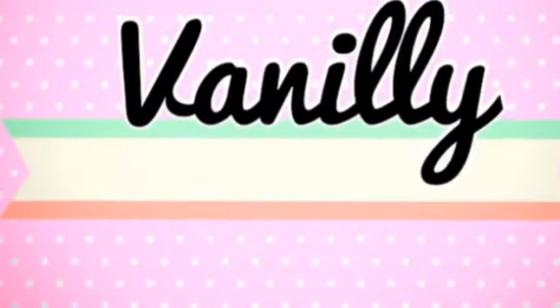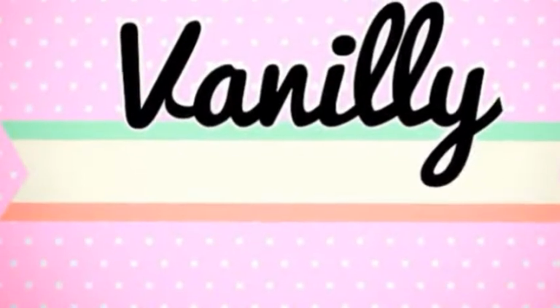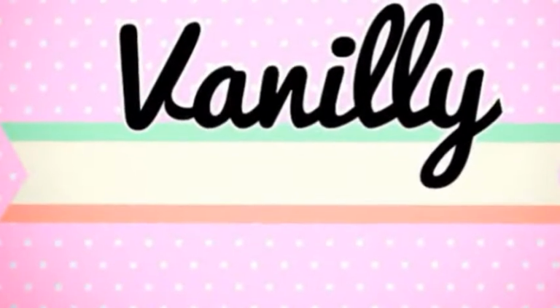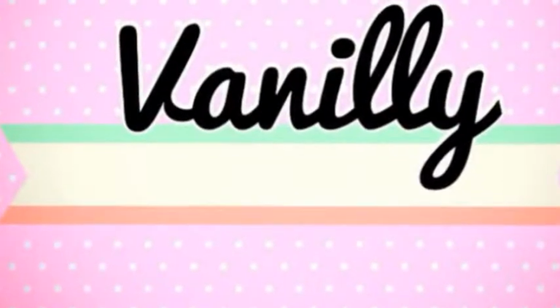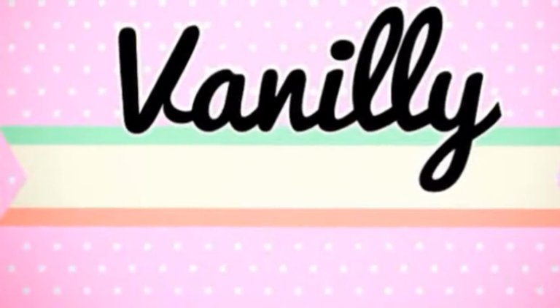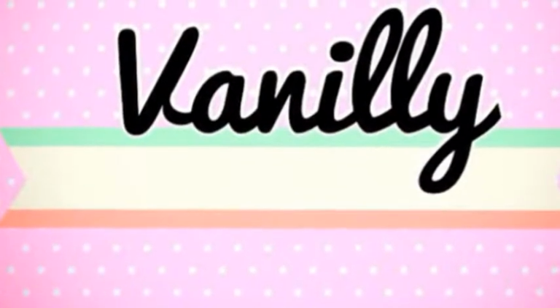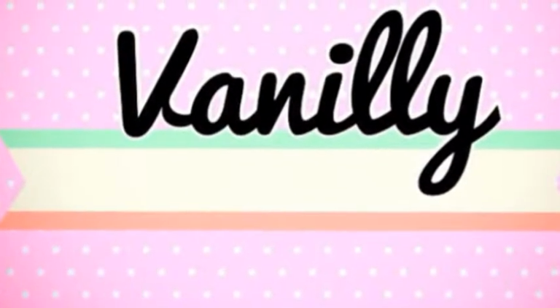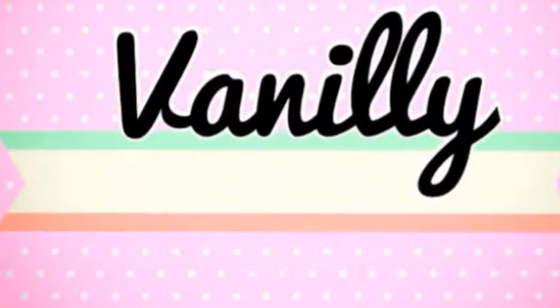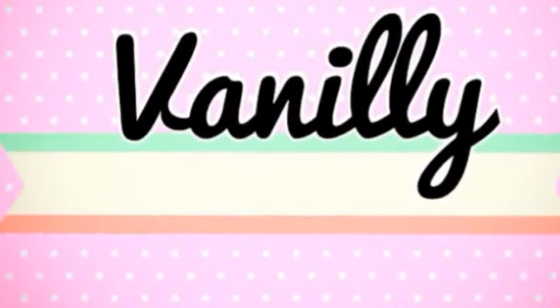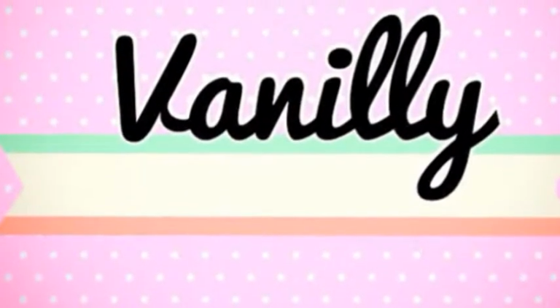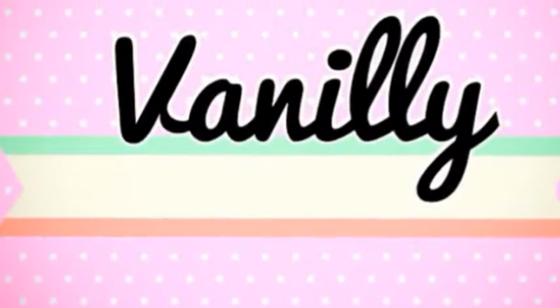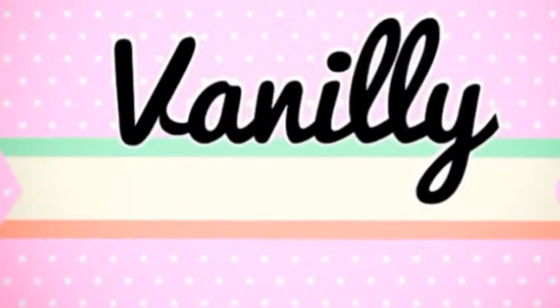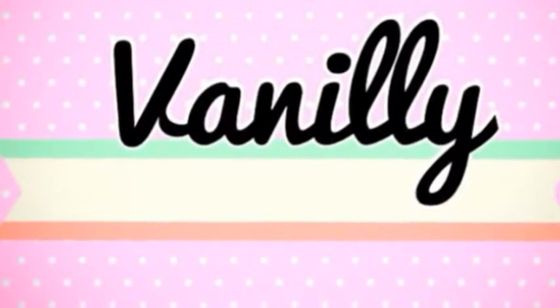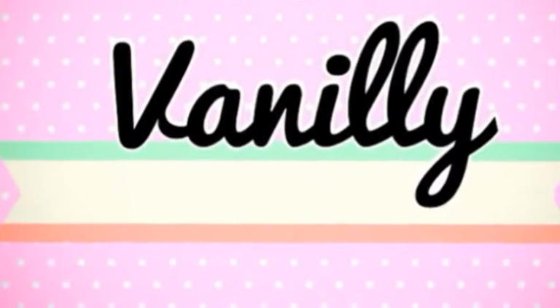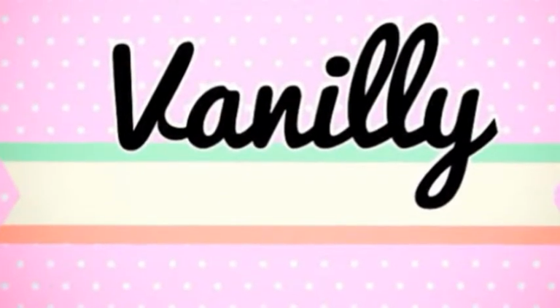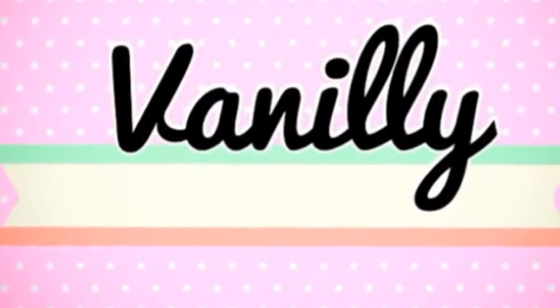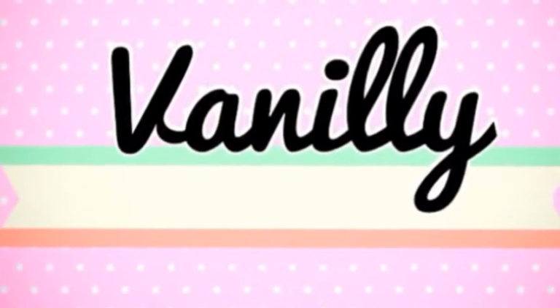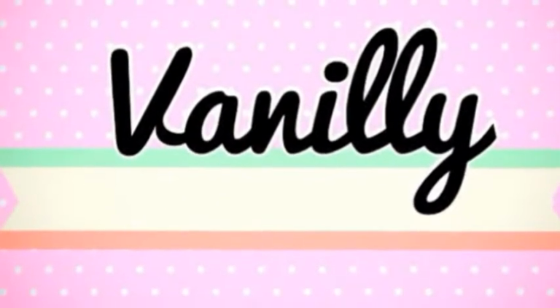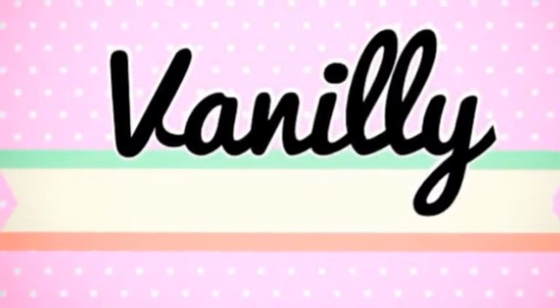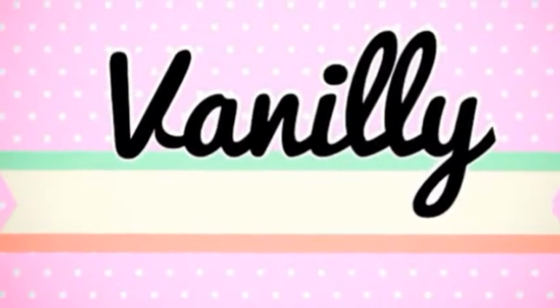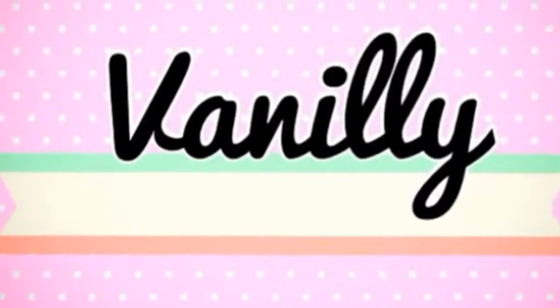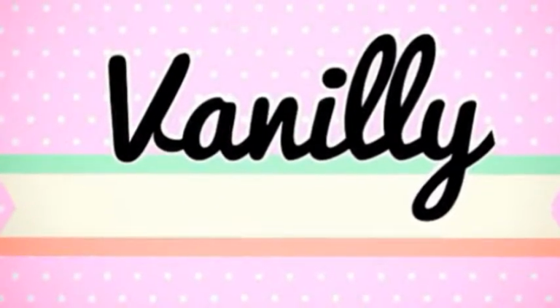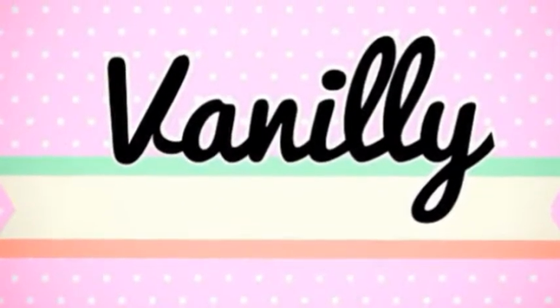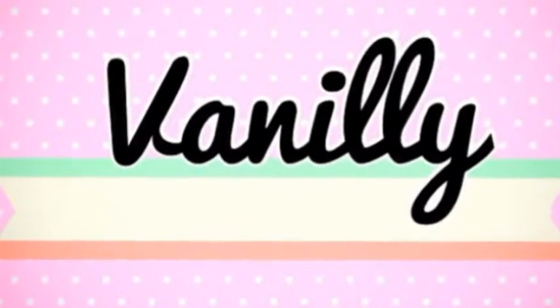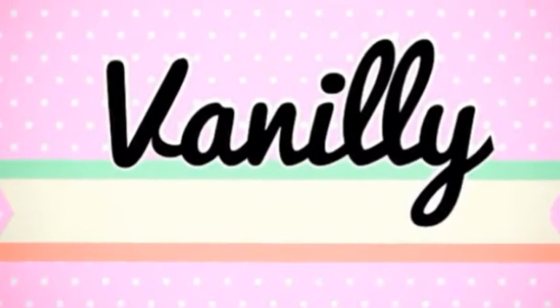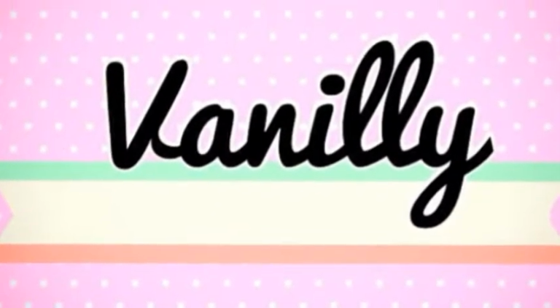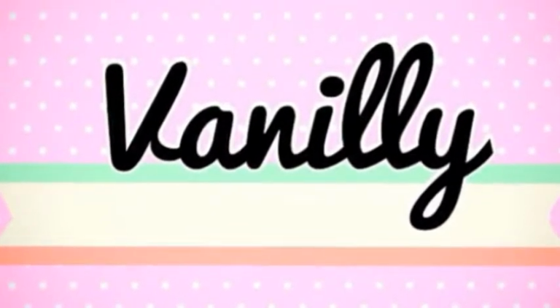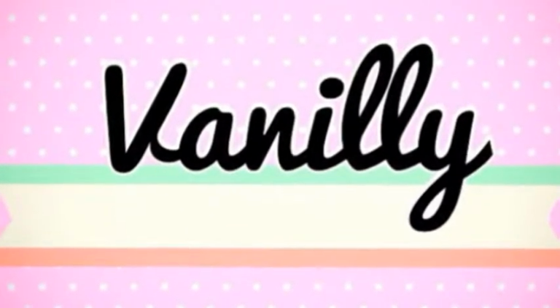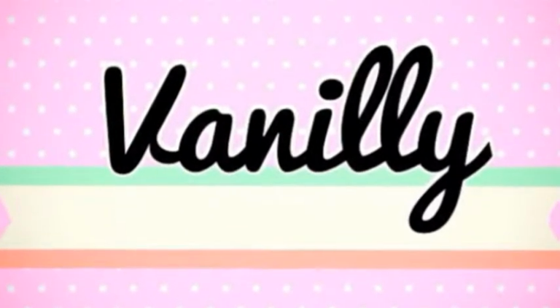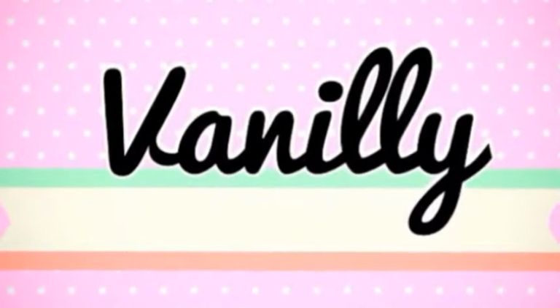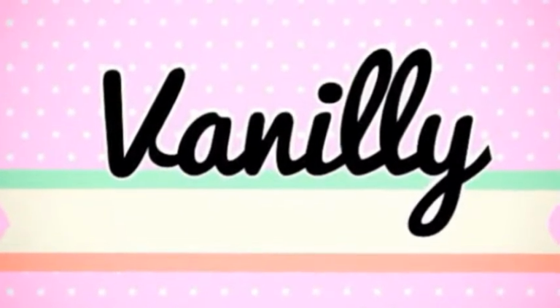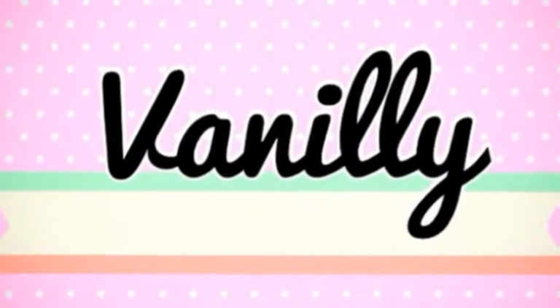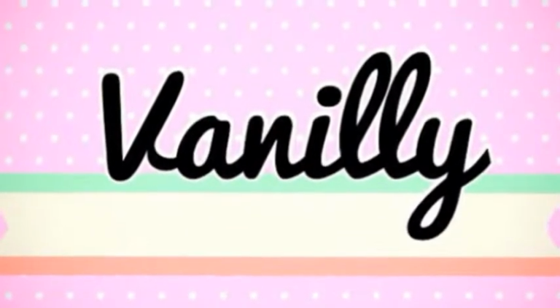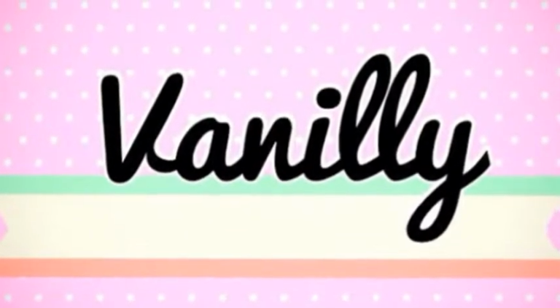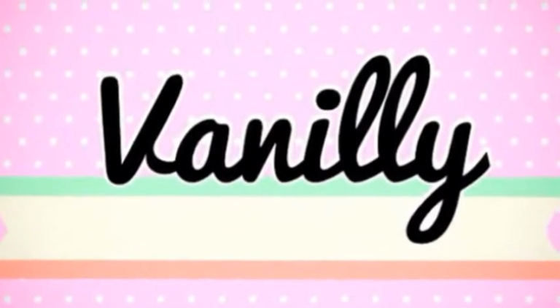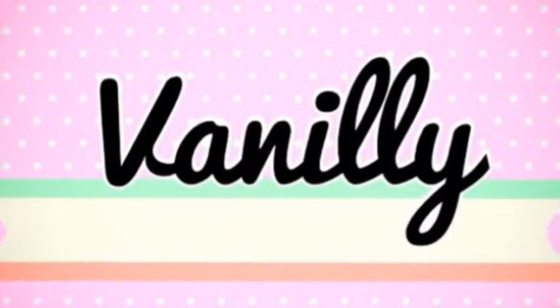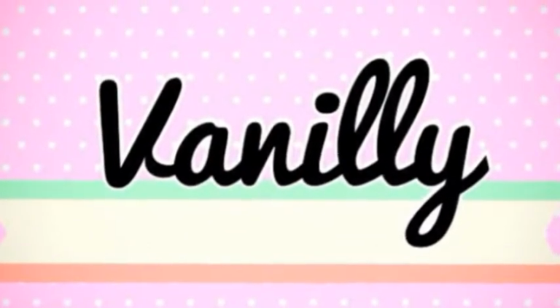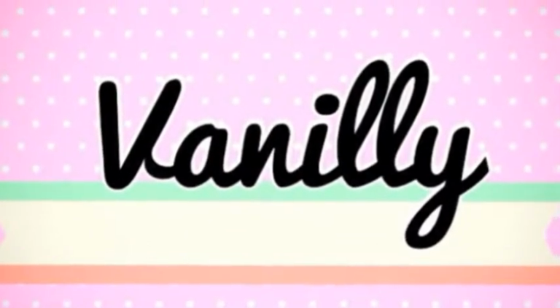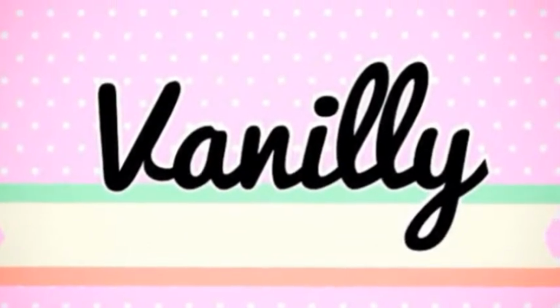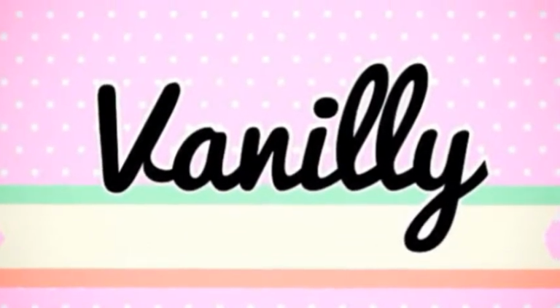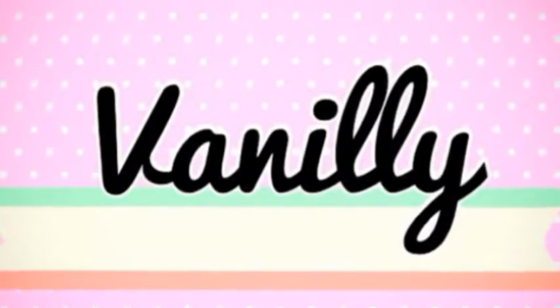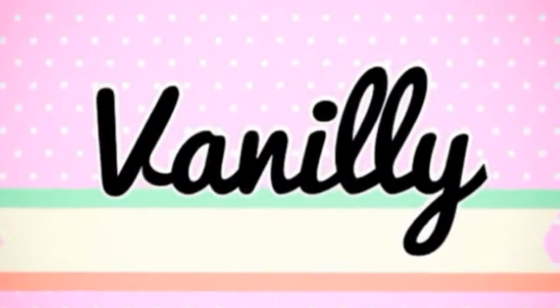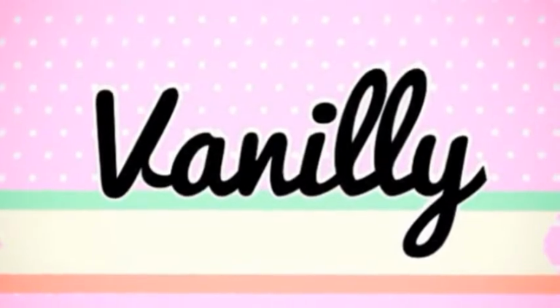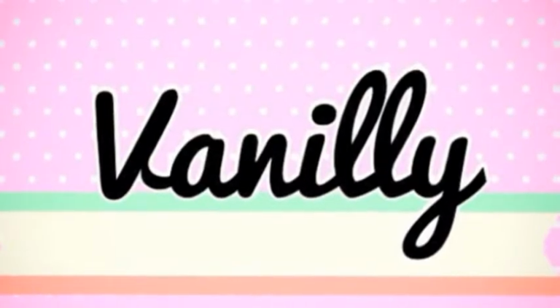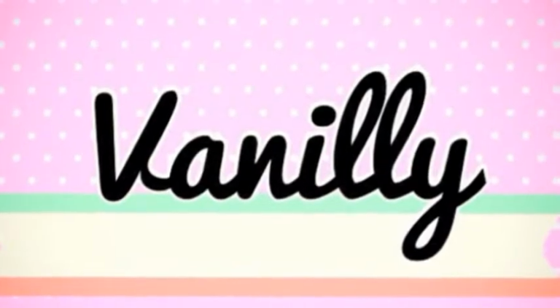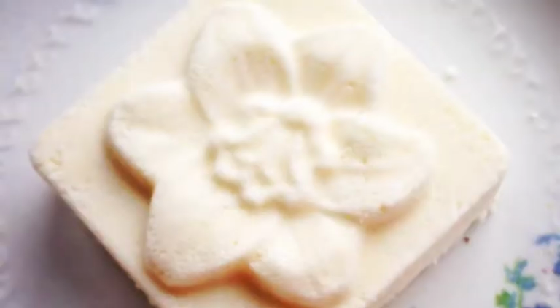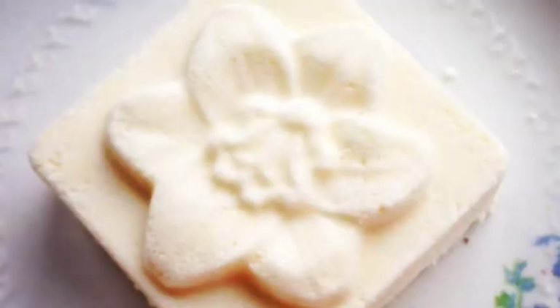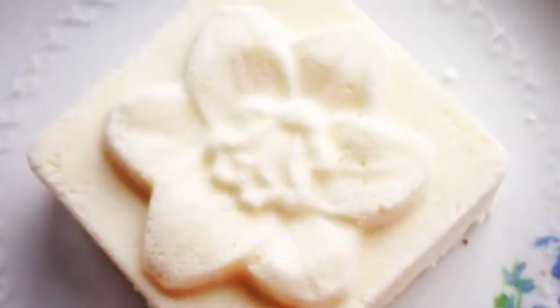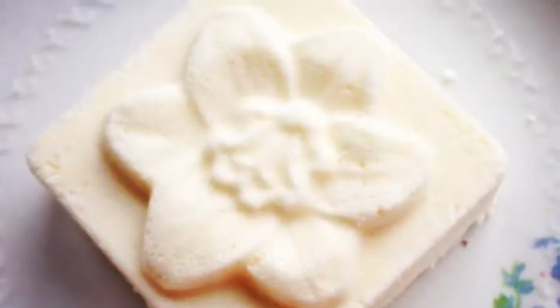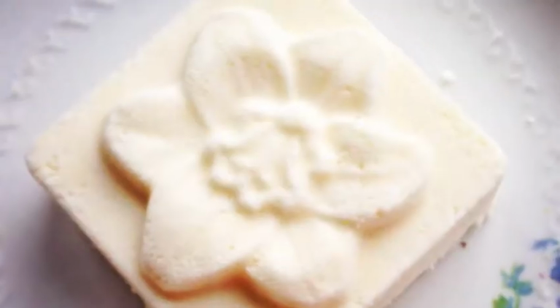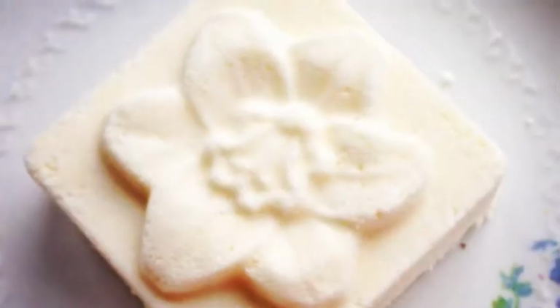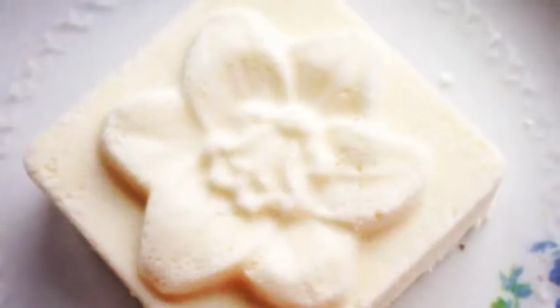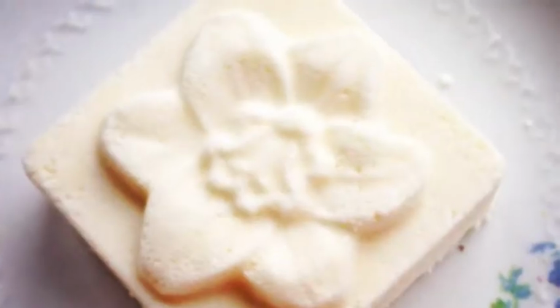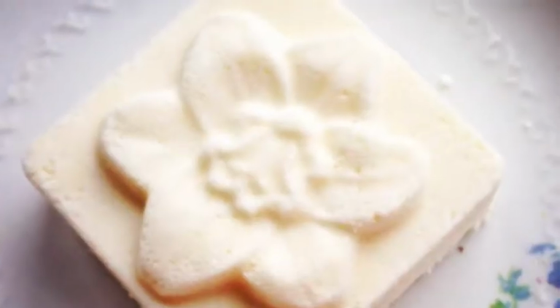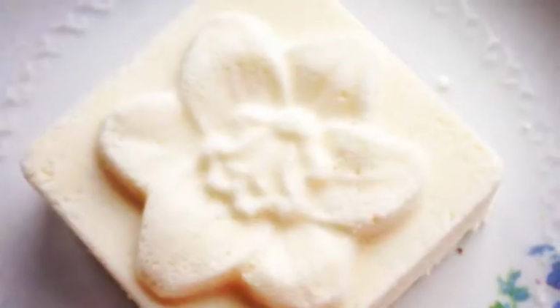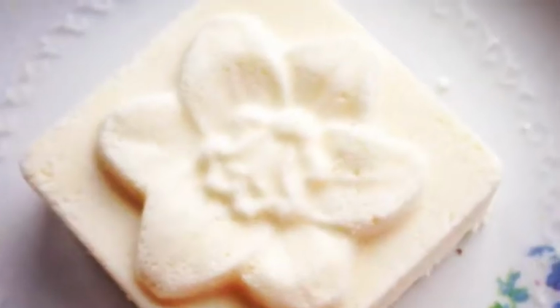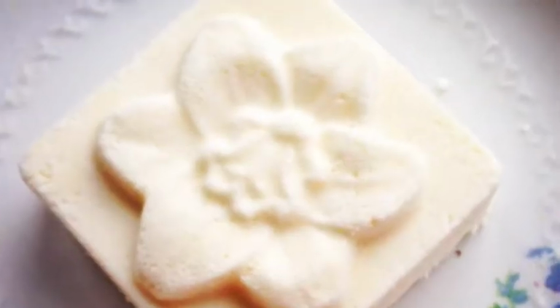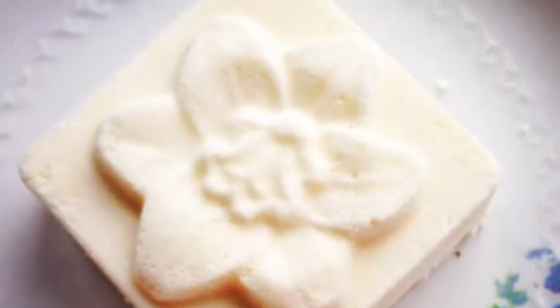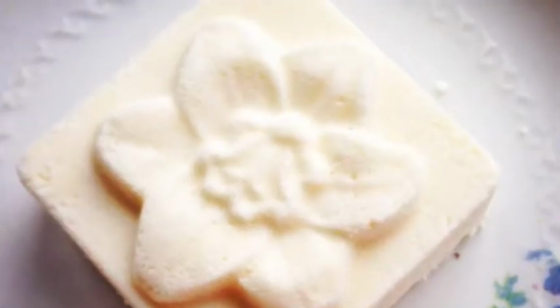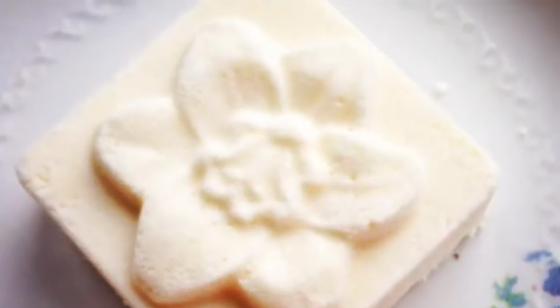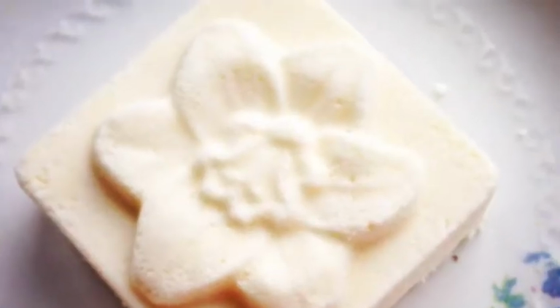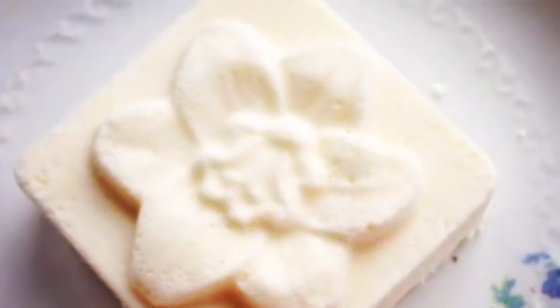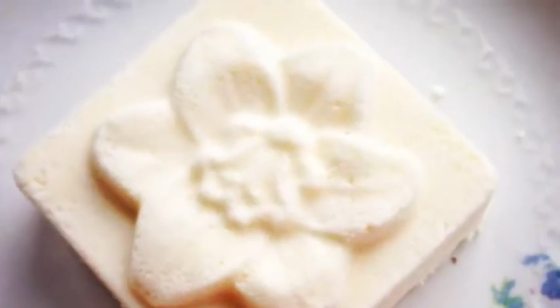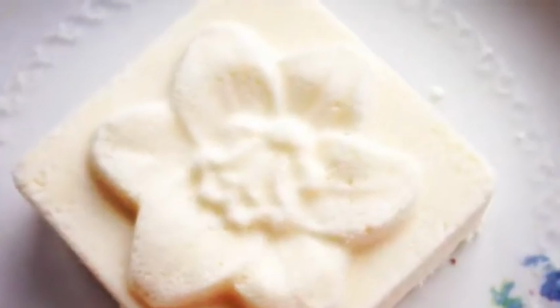Hey there, it's Marissa from Vanillilotion.com and today I wanted to show you how to use one of my awesome milk bath bars.